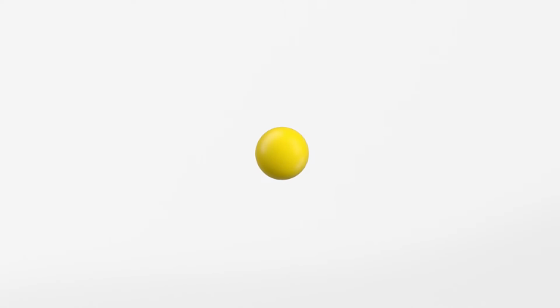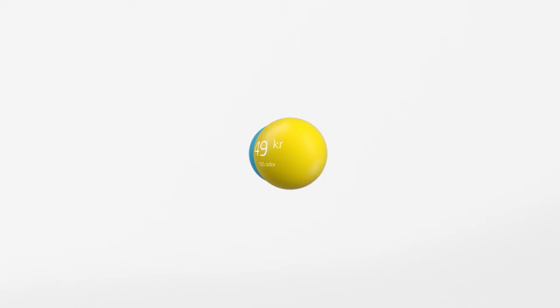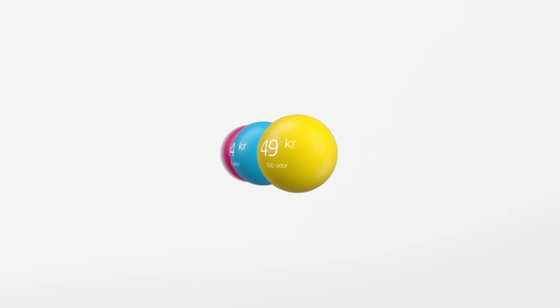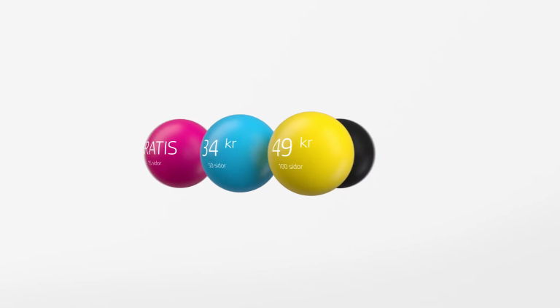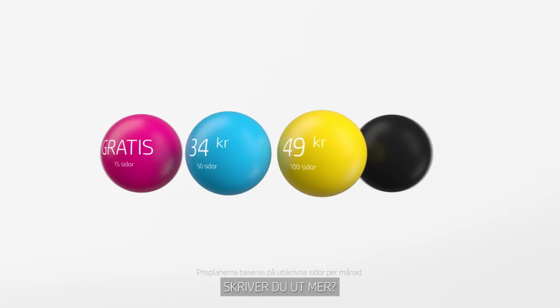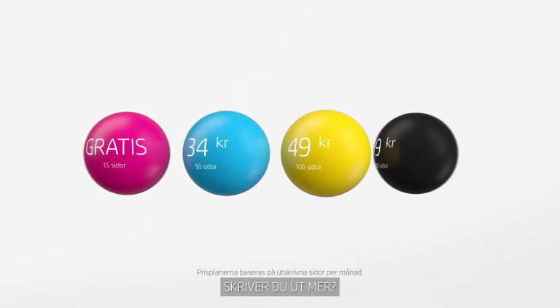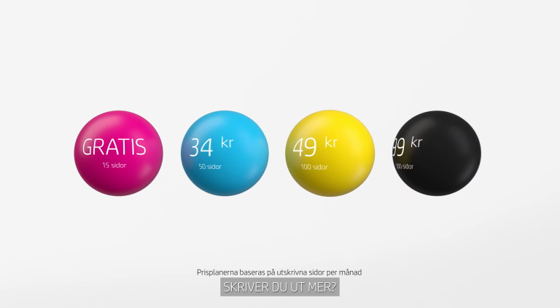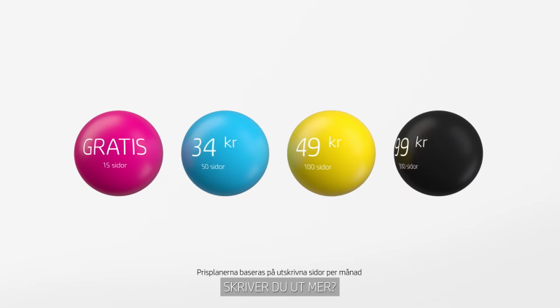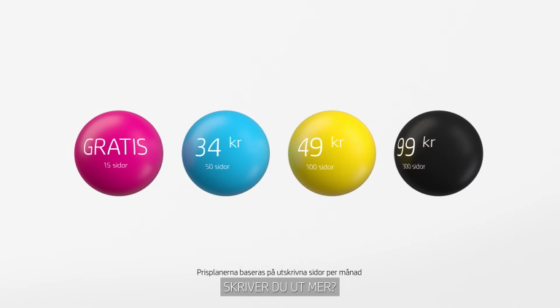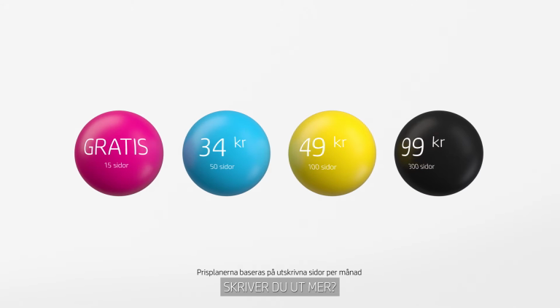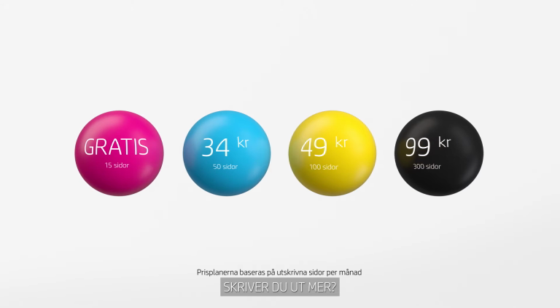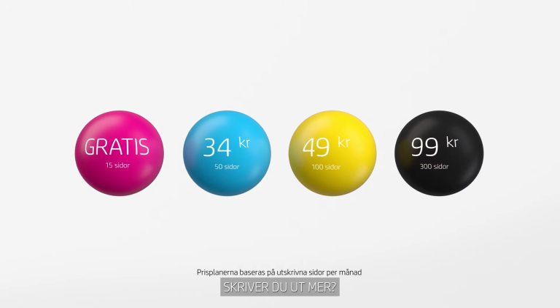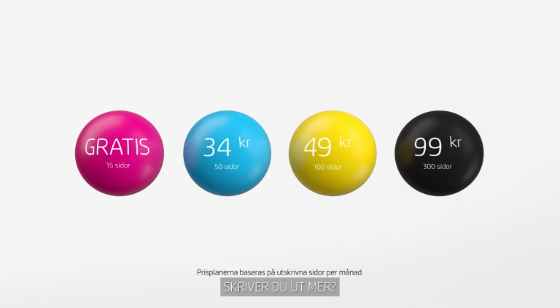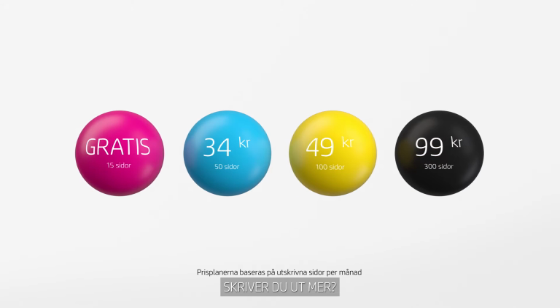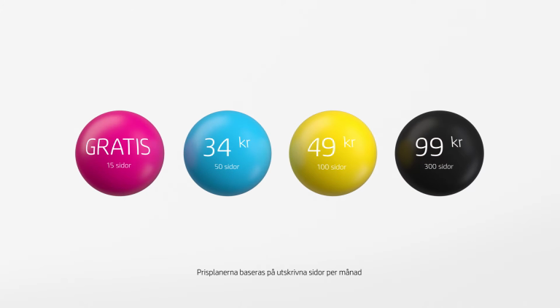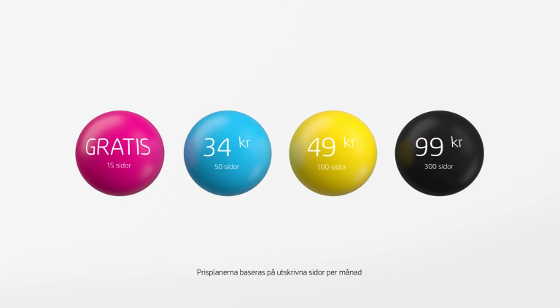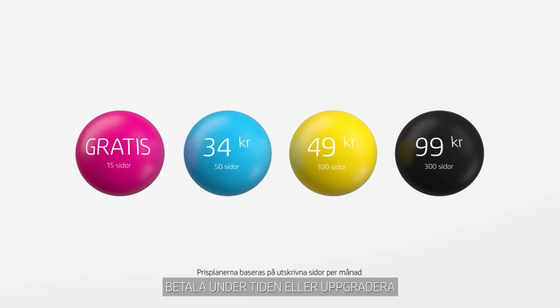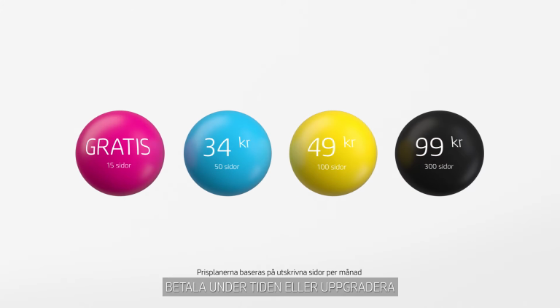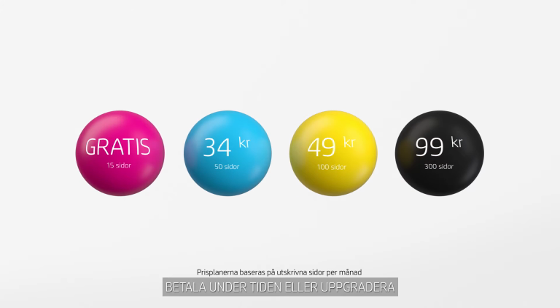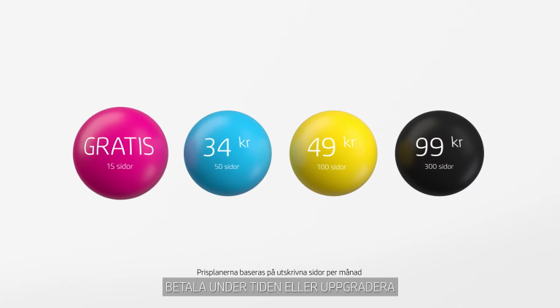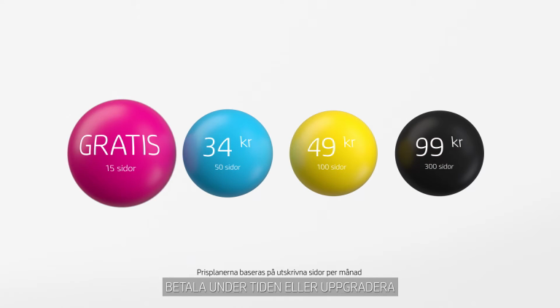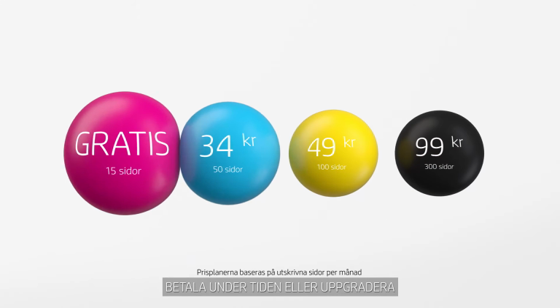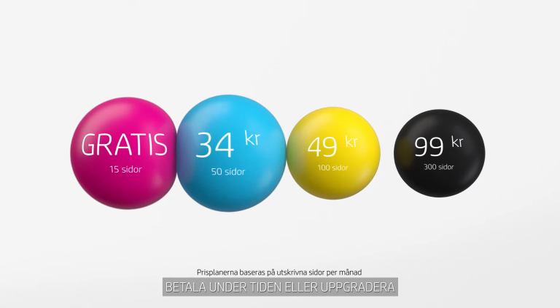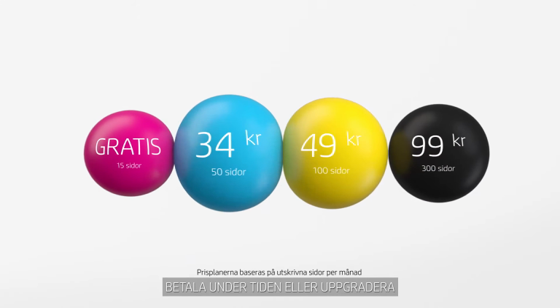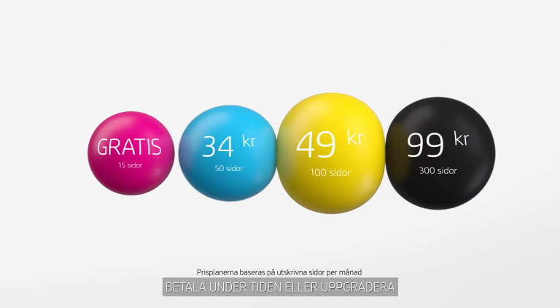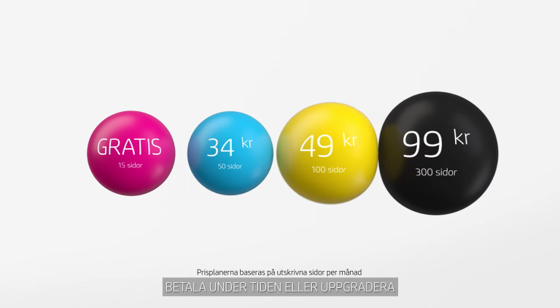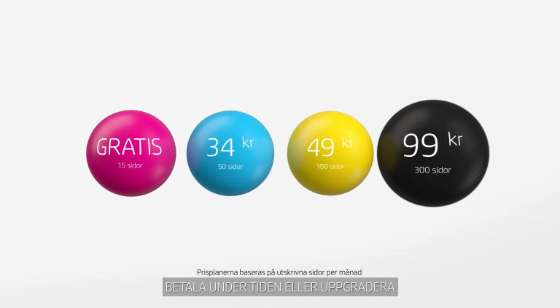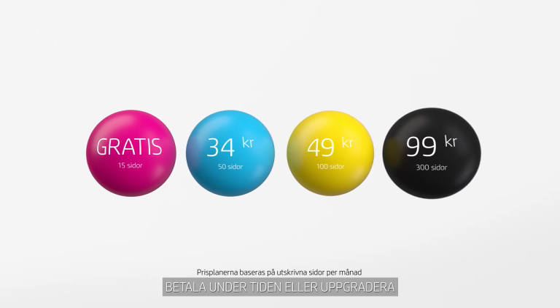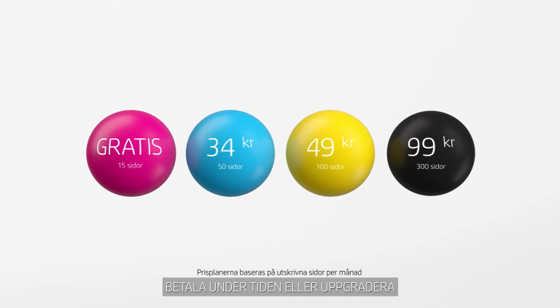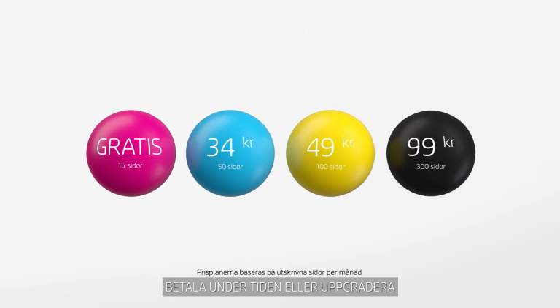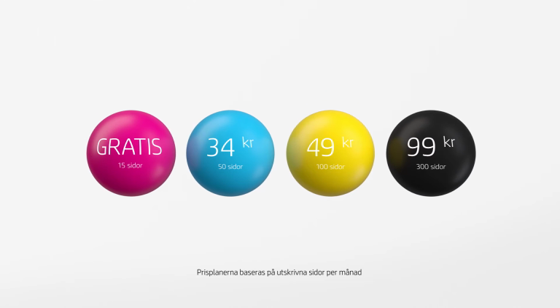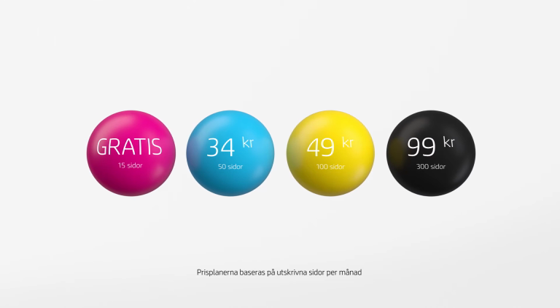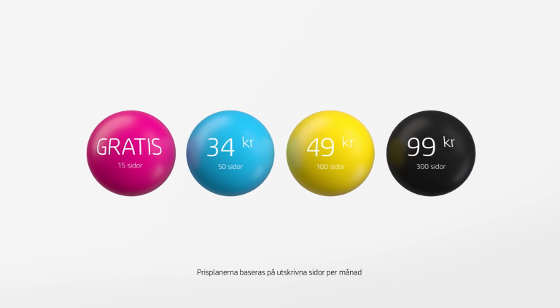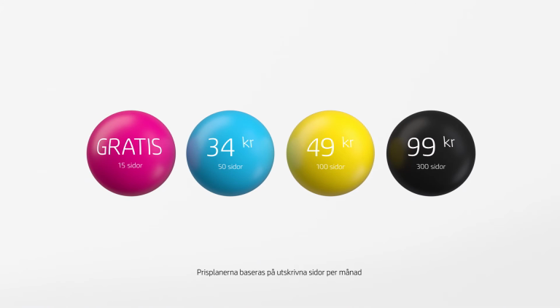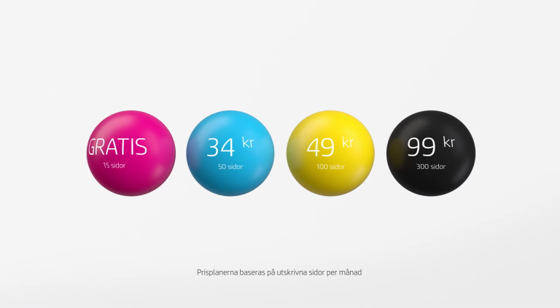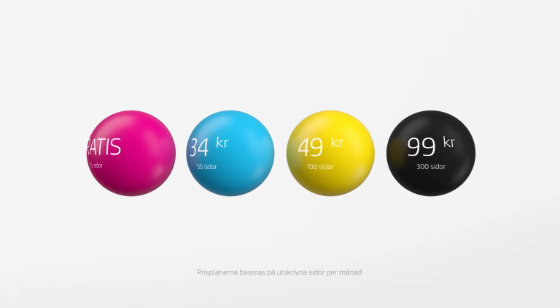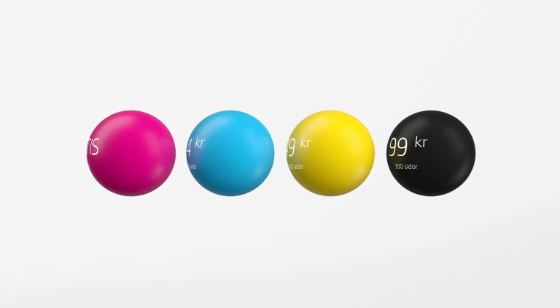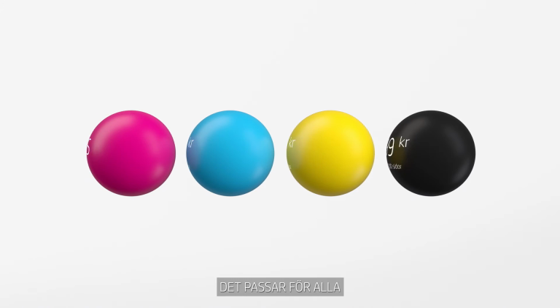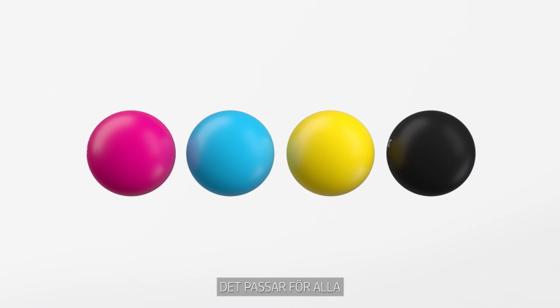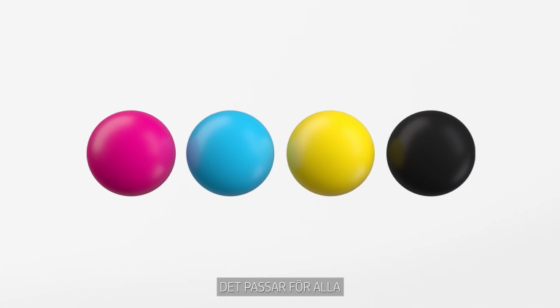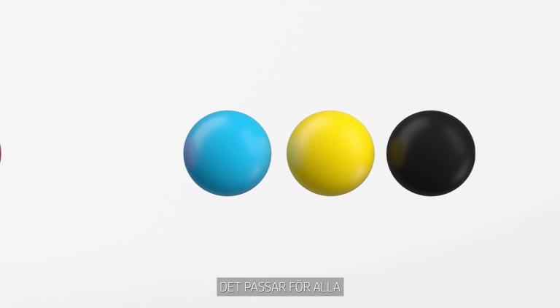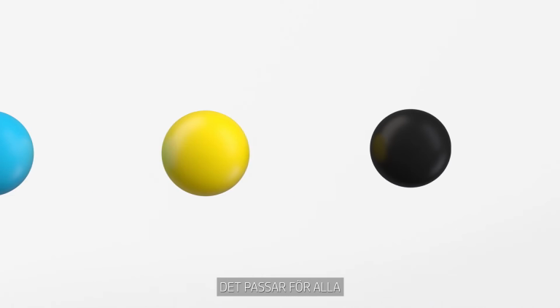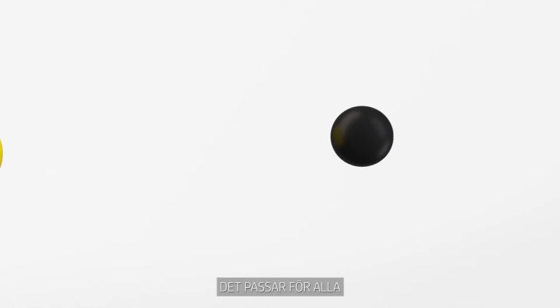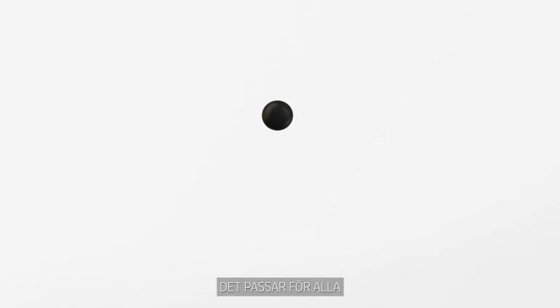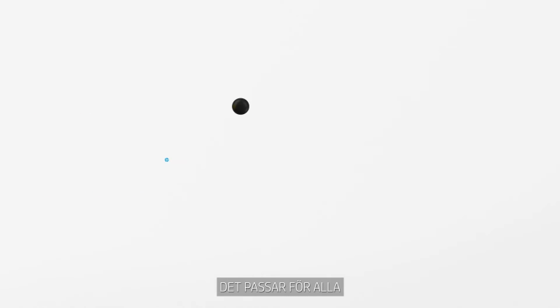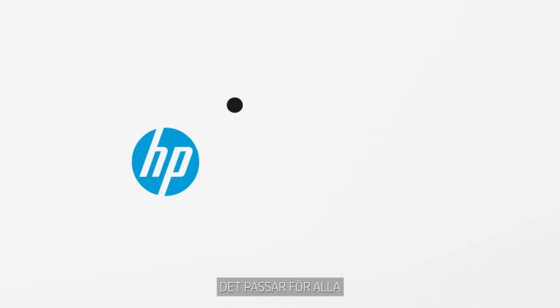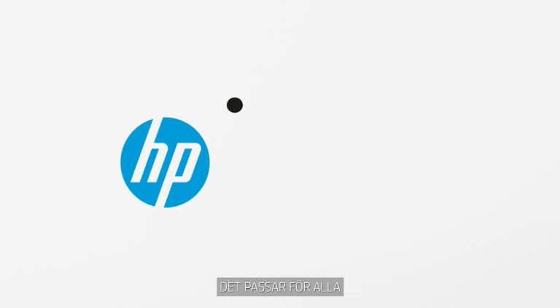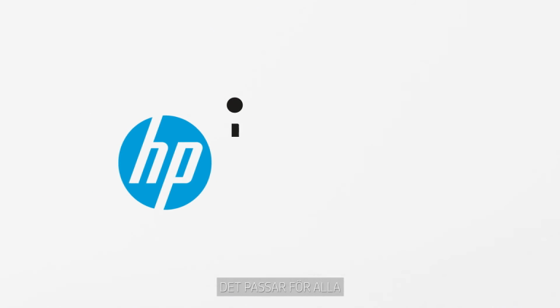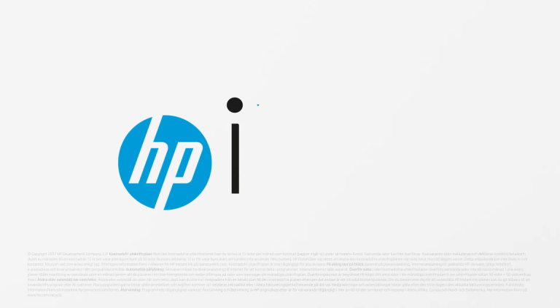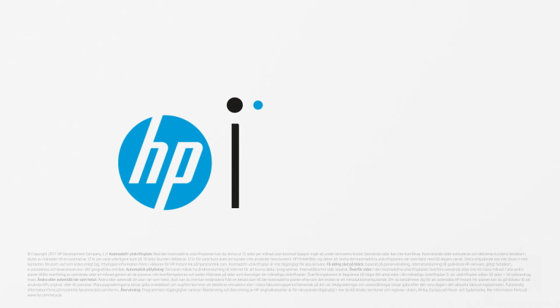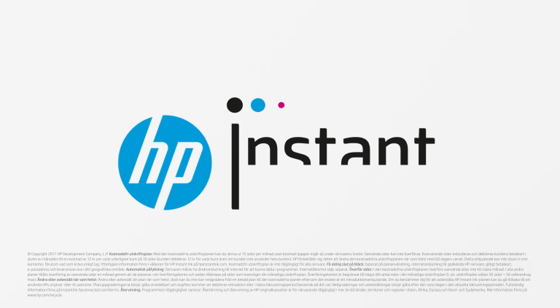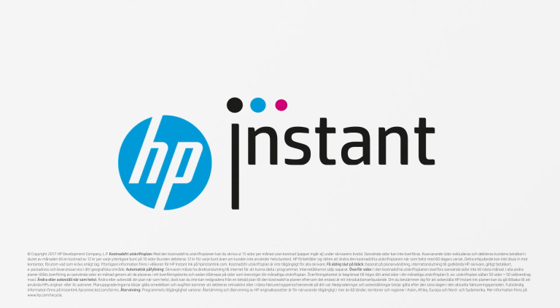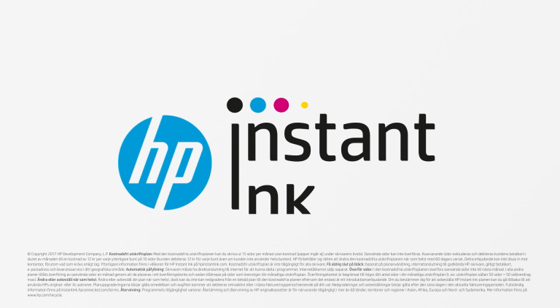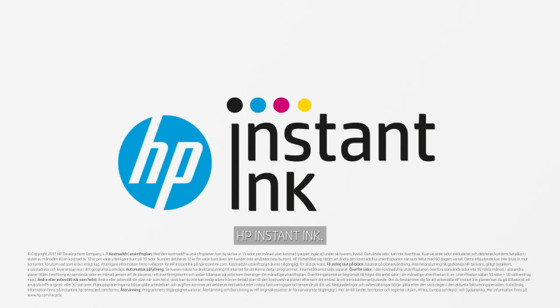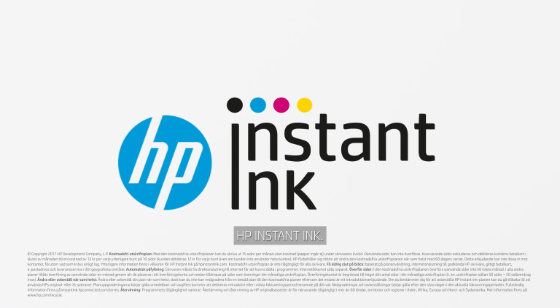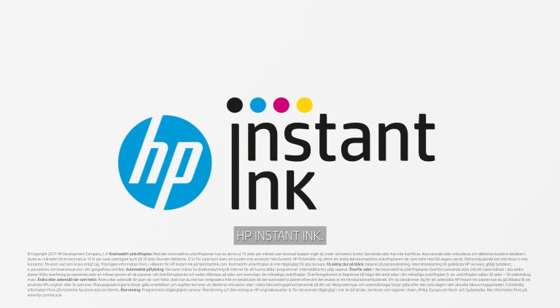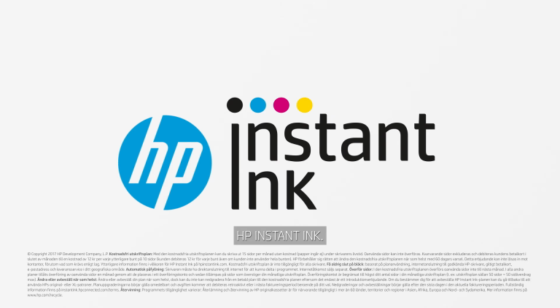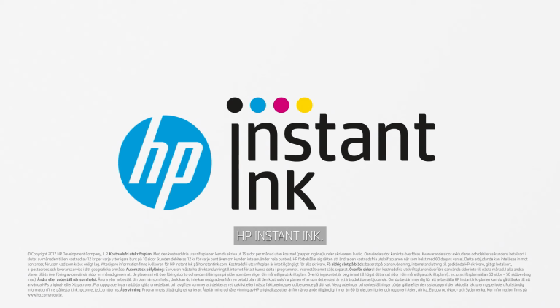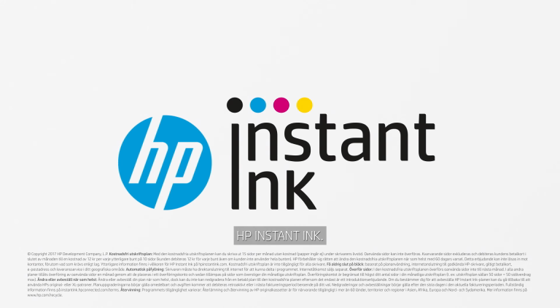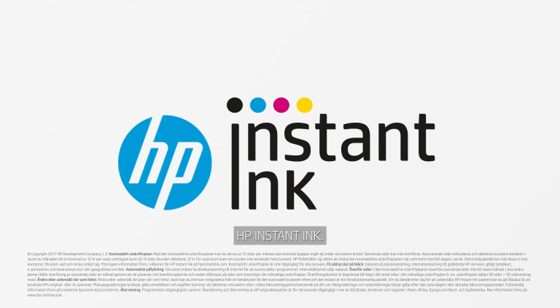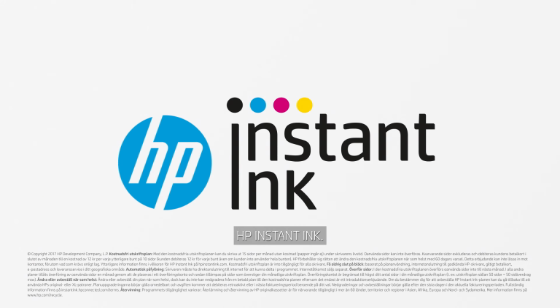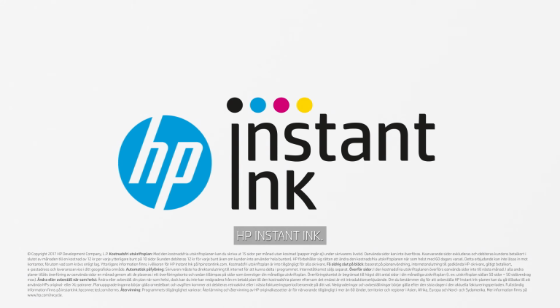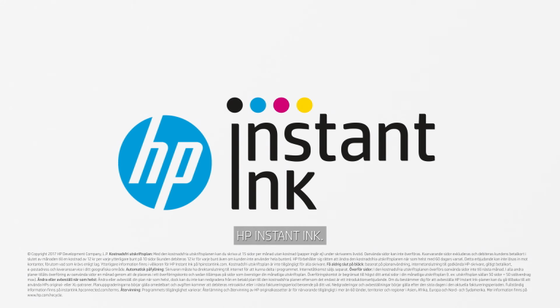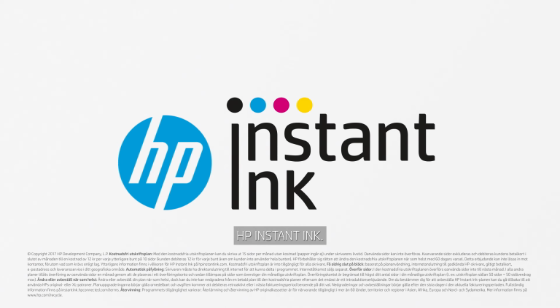Print more? Pay as you go or upgrade. It hits the spot with everyone. HP Instant Ink.